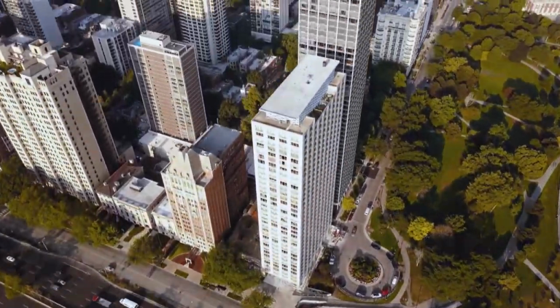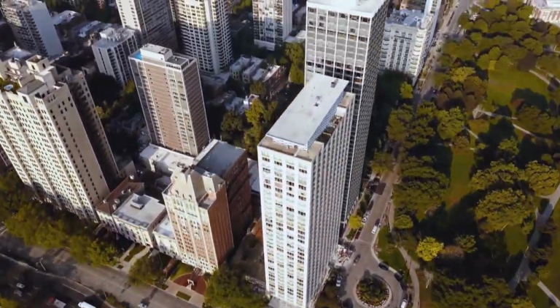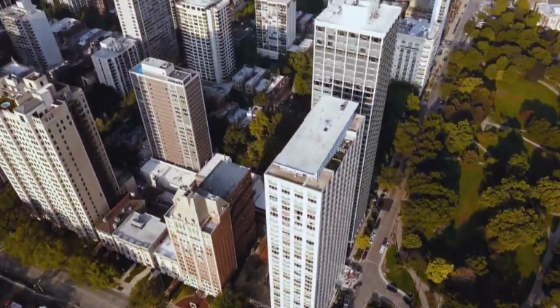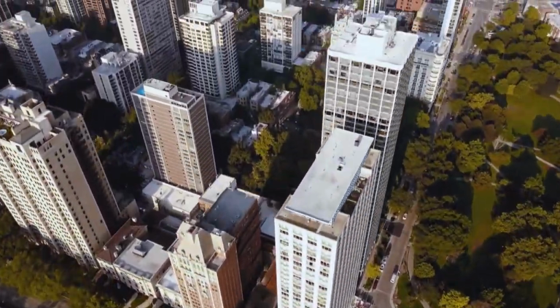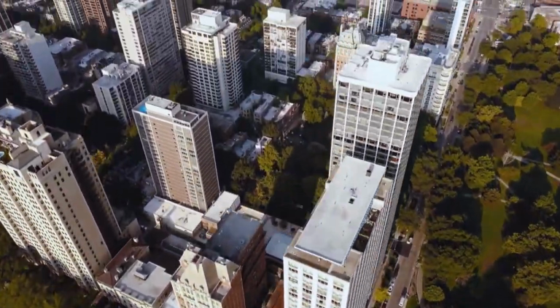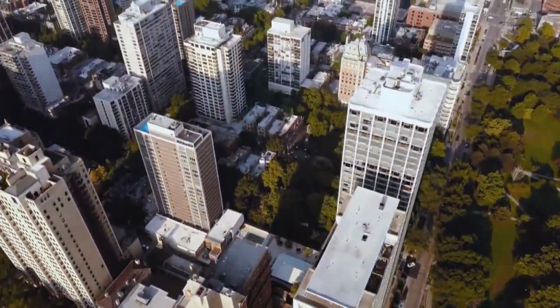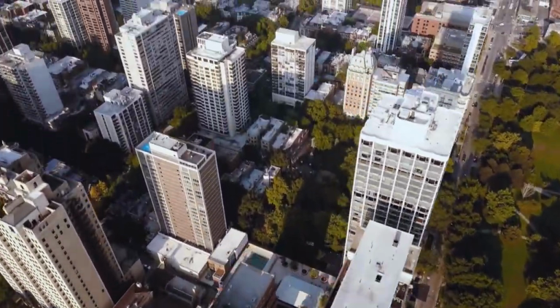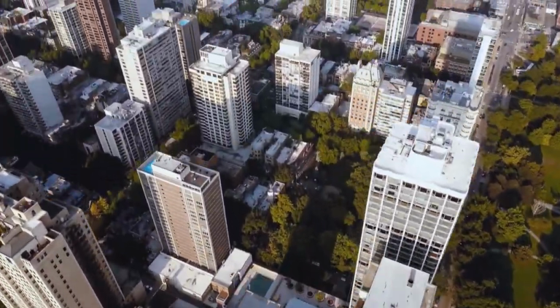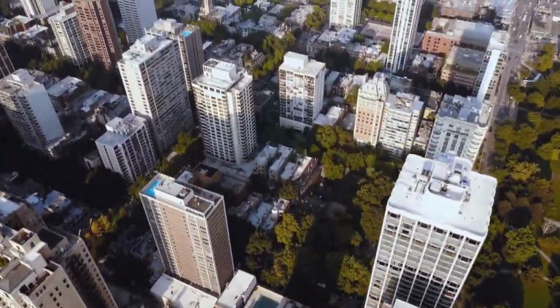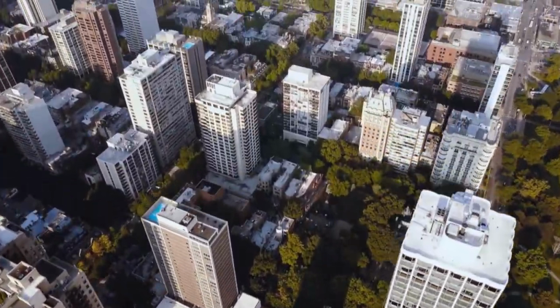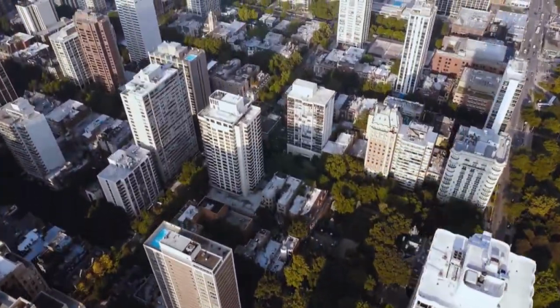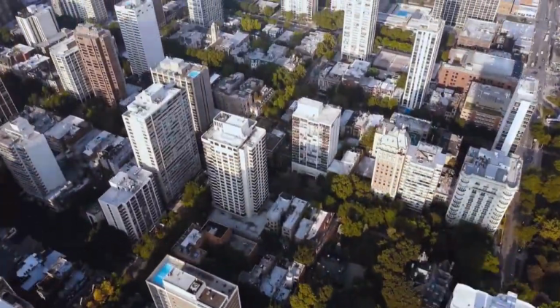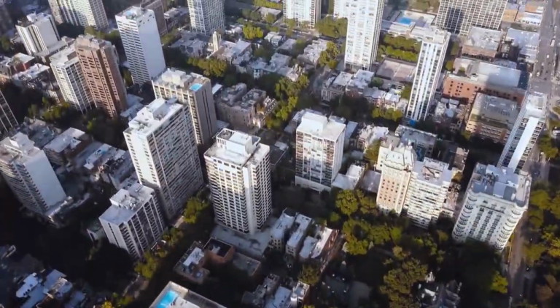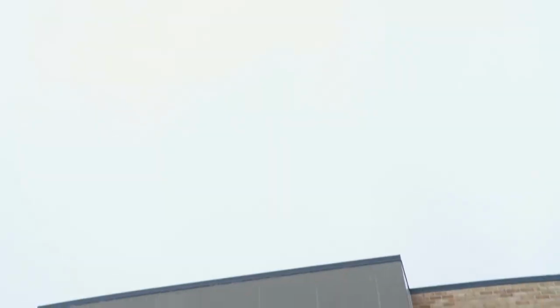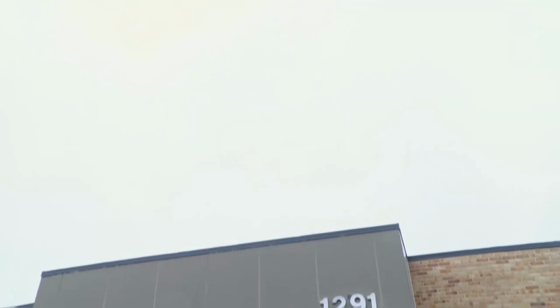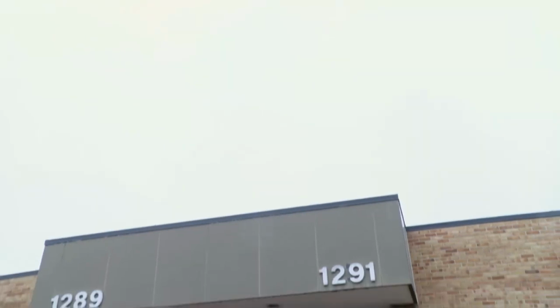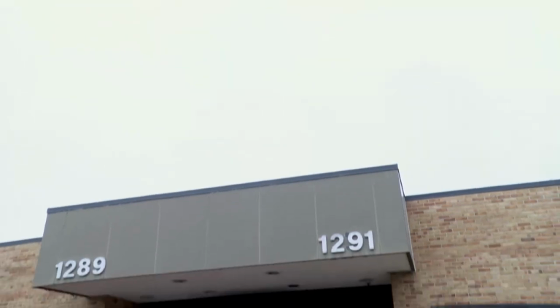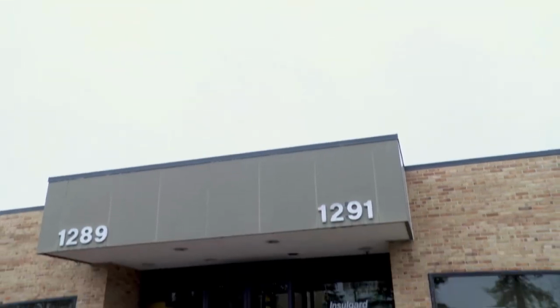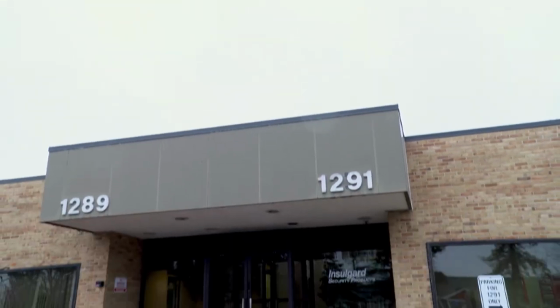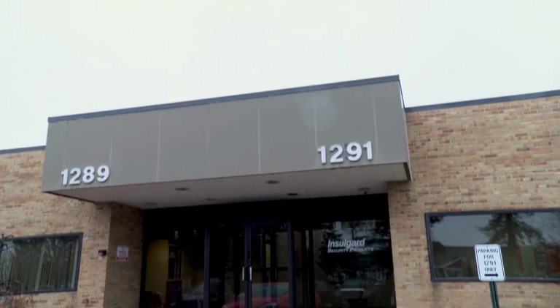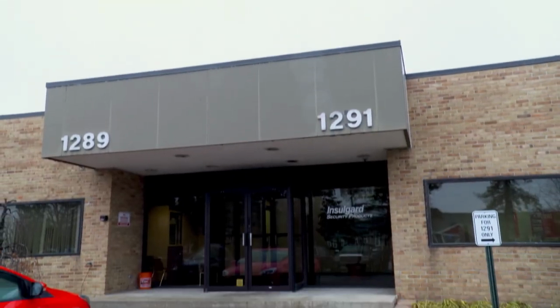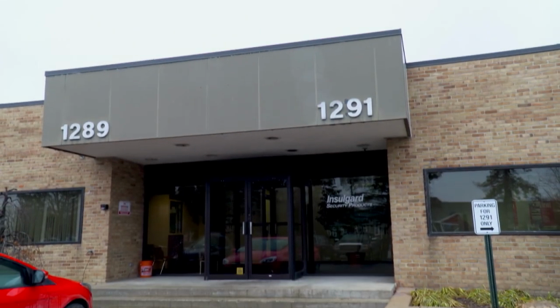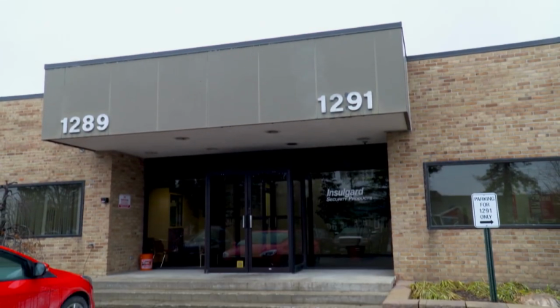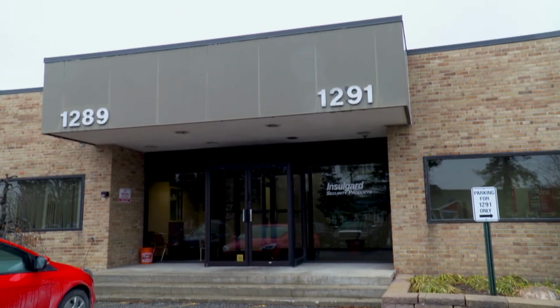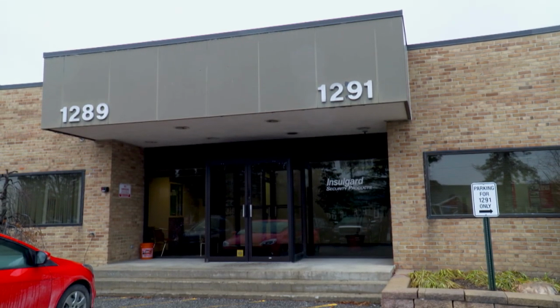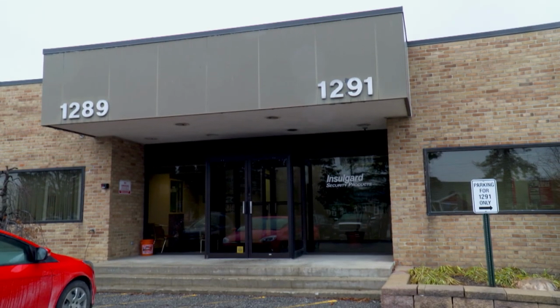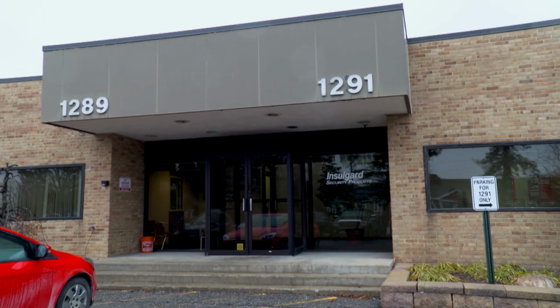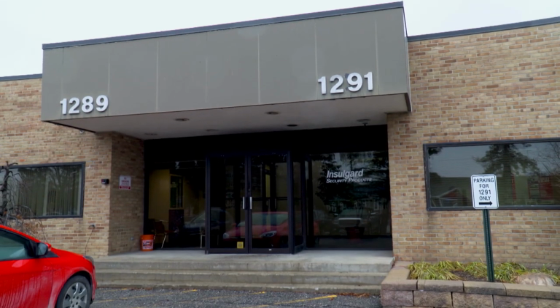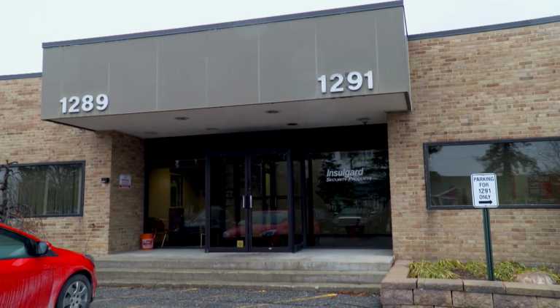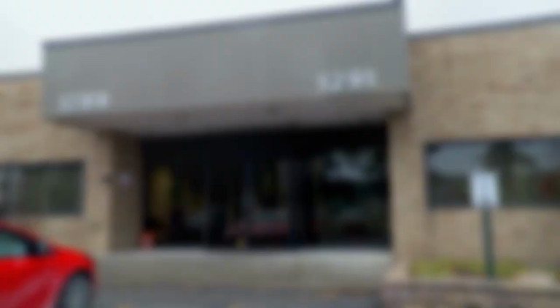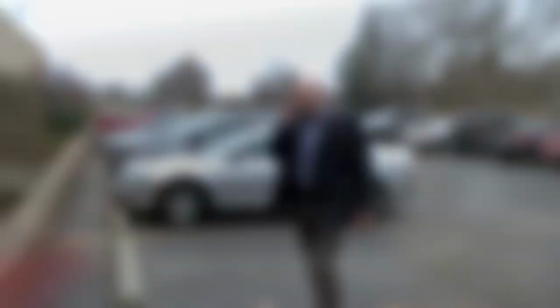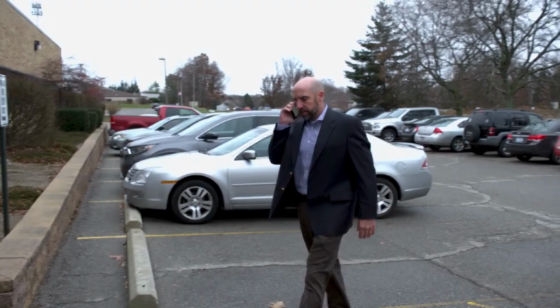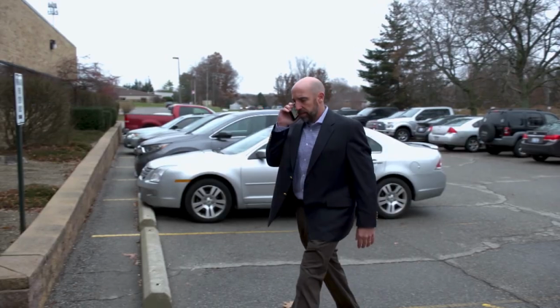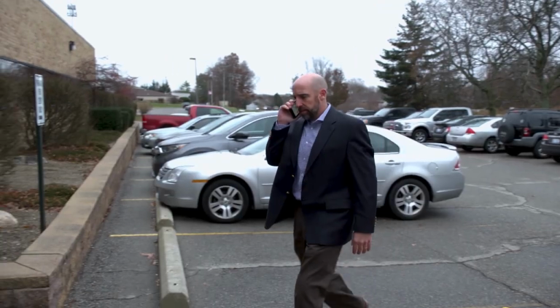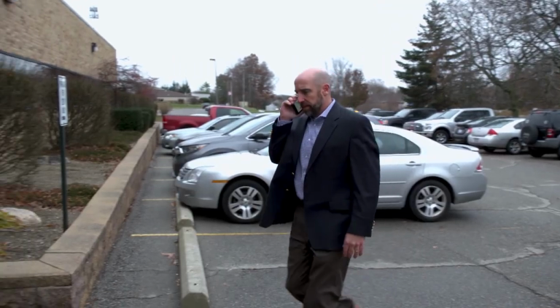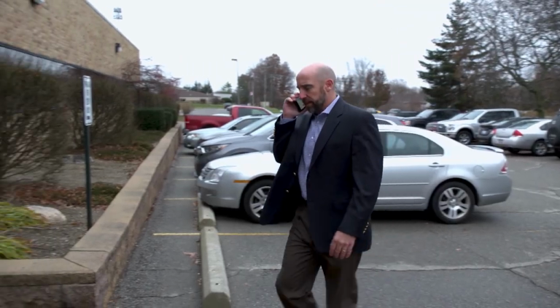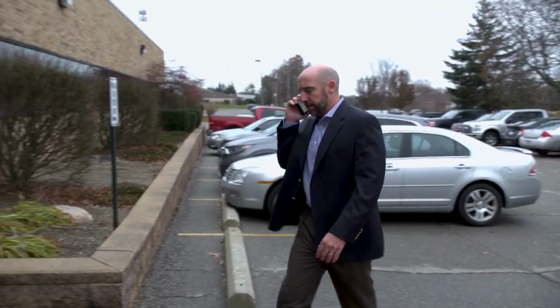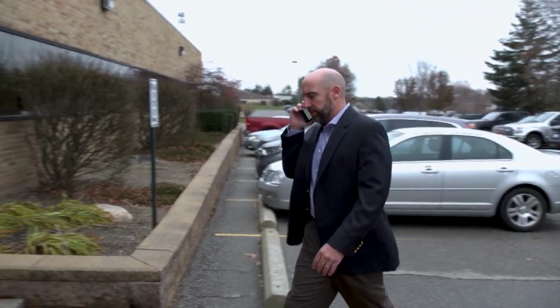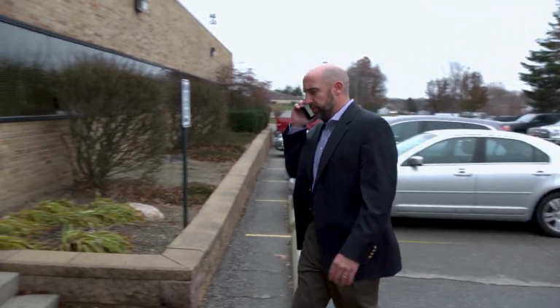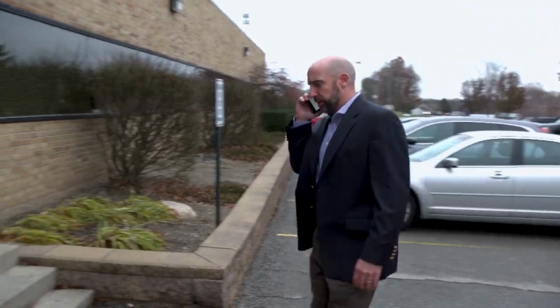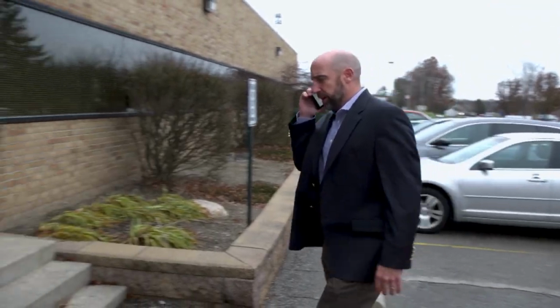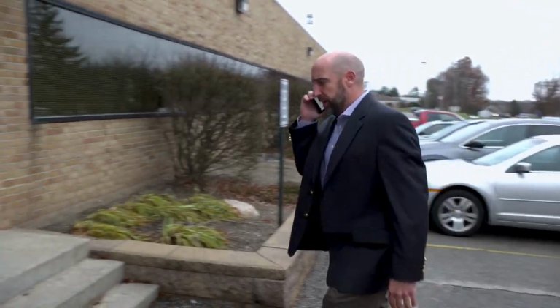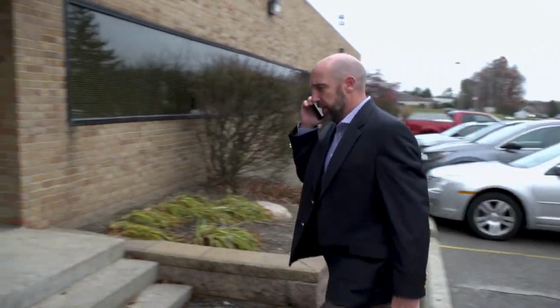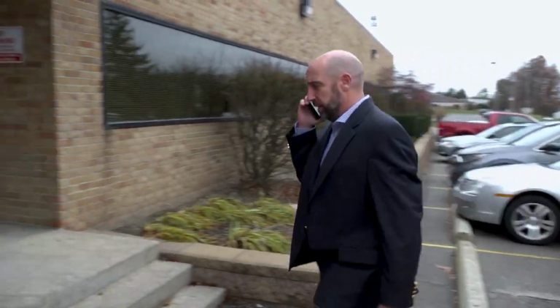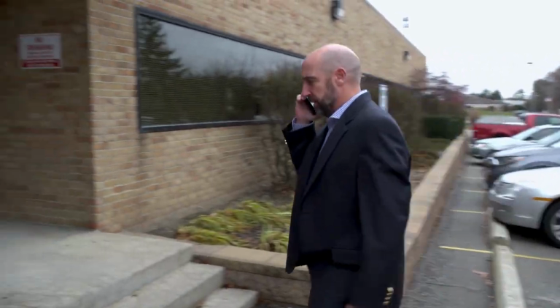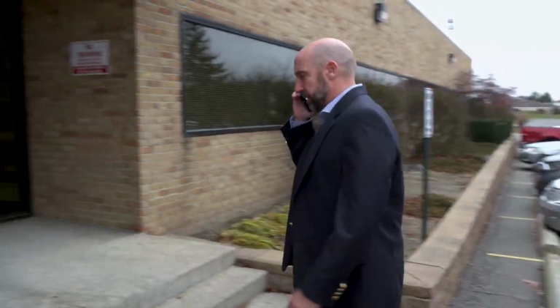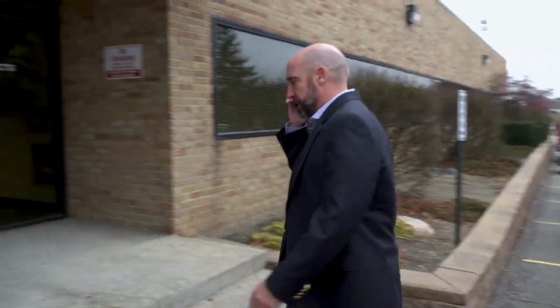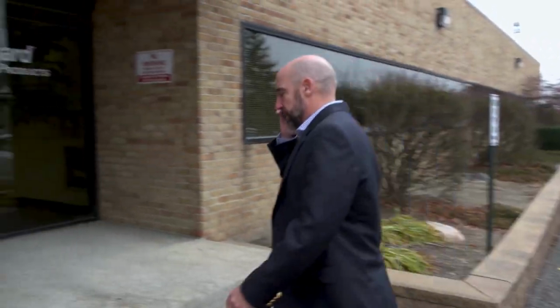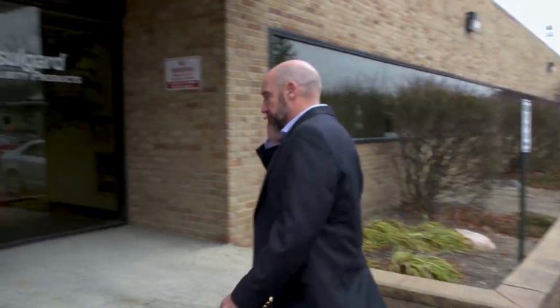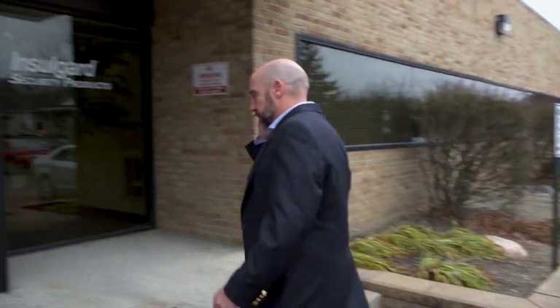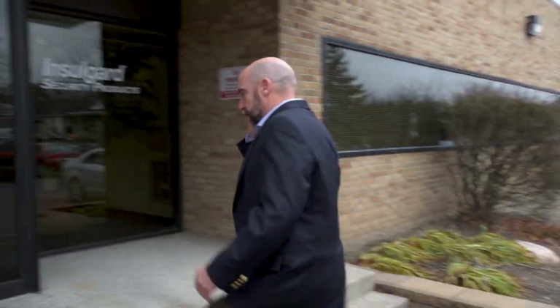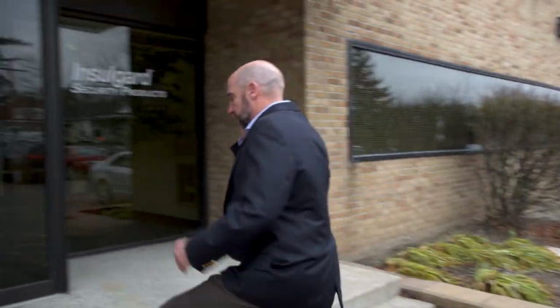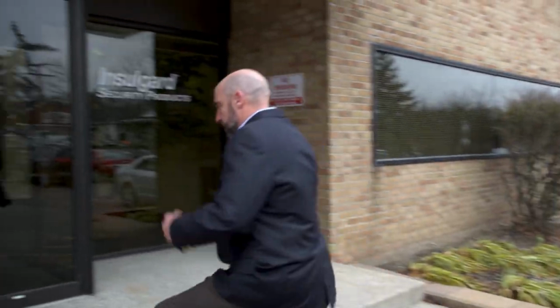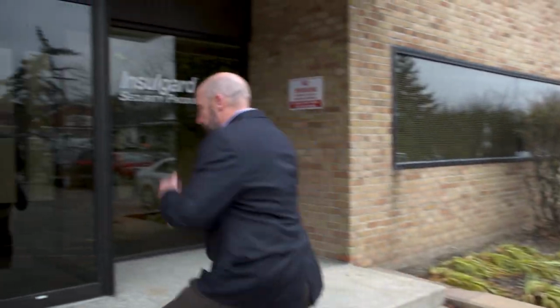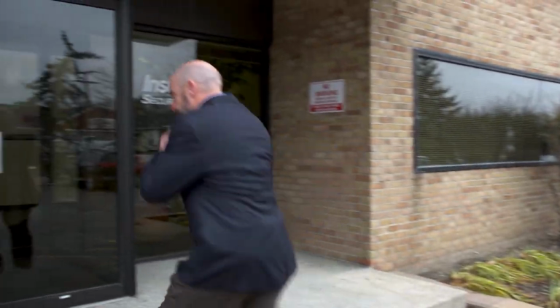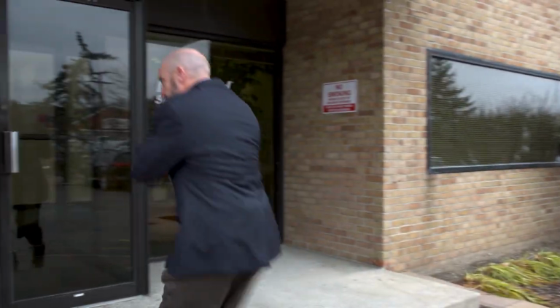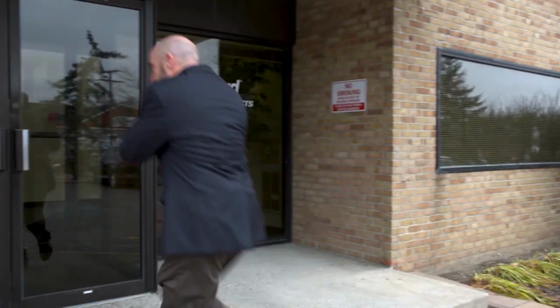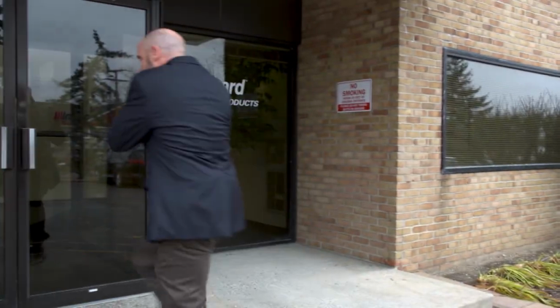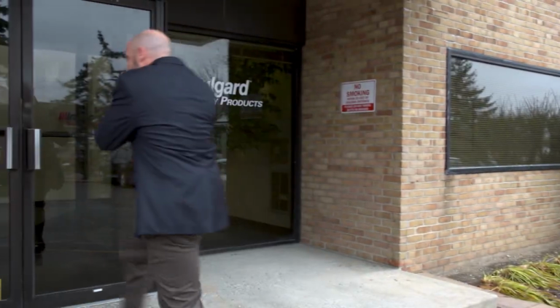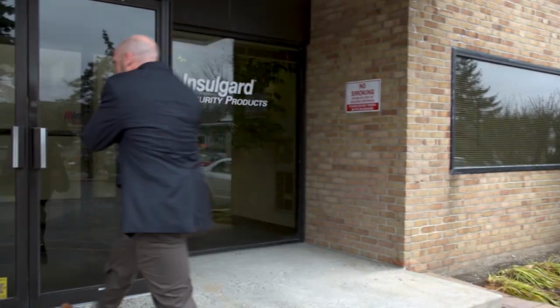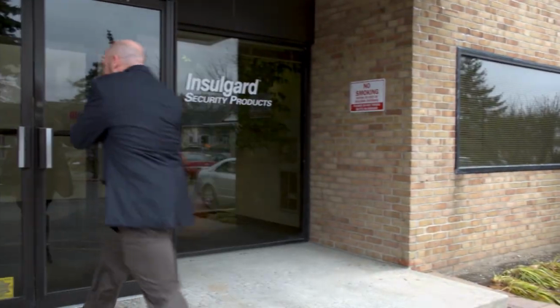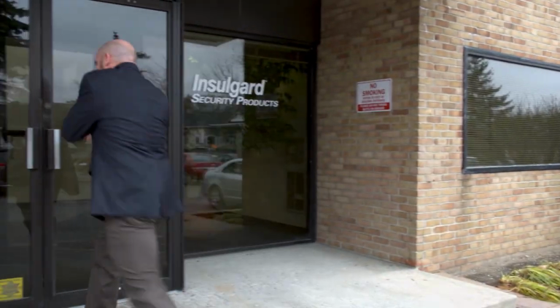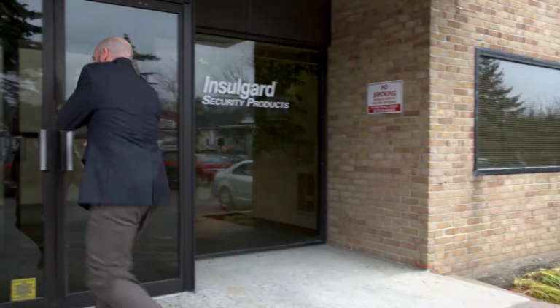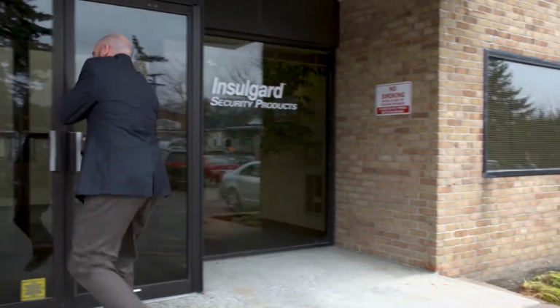We travel to Inselgard's headquarters in Brighton, Michigan to visit their plant and learn how the company has evolved.